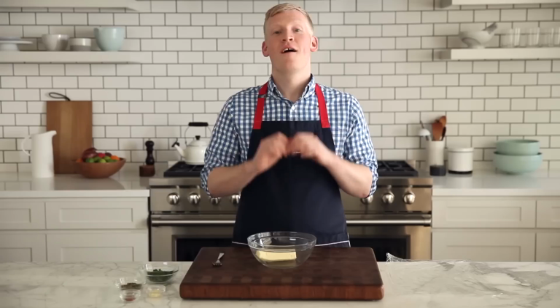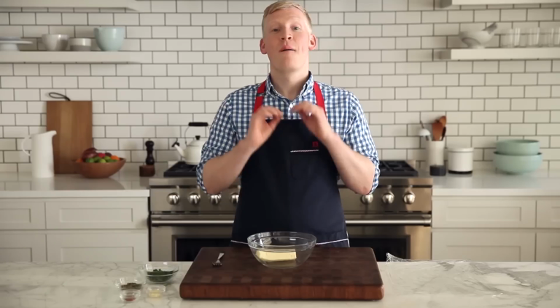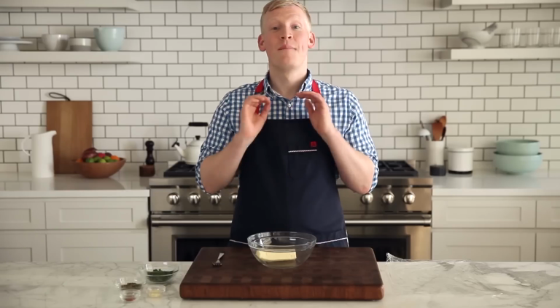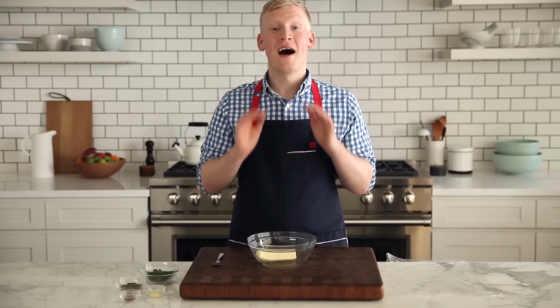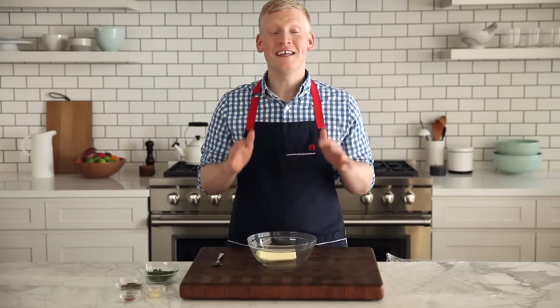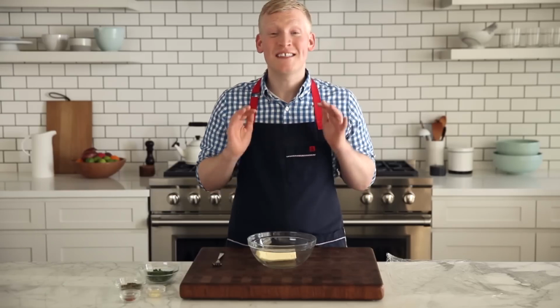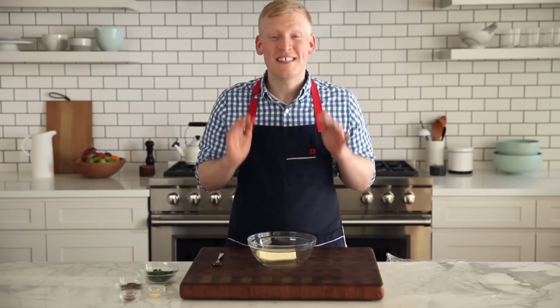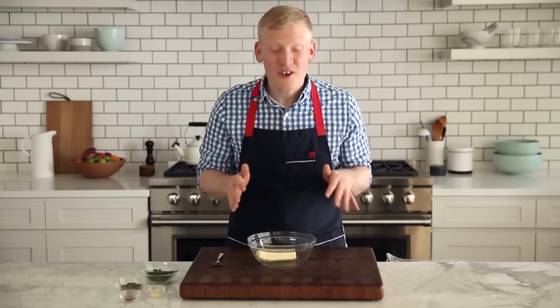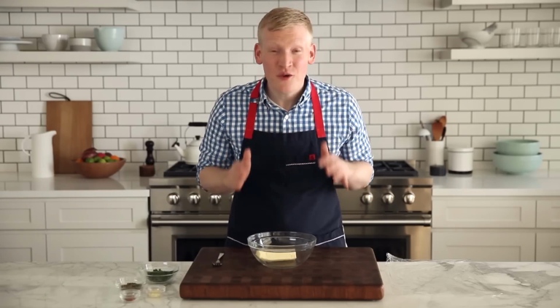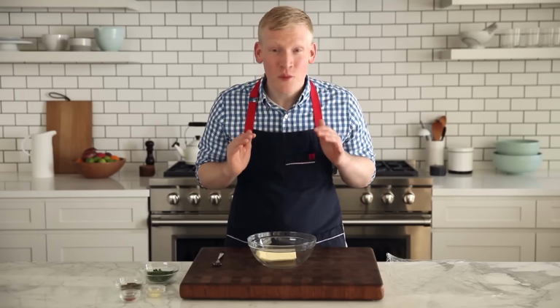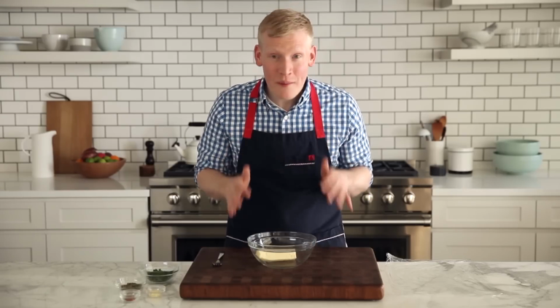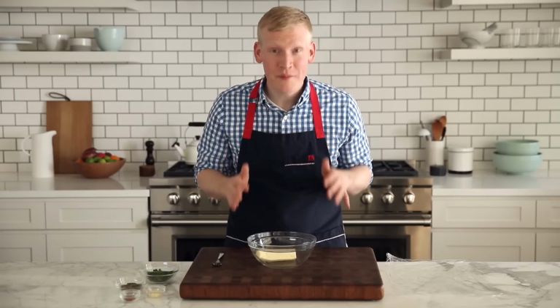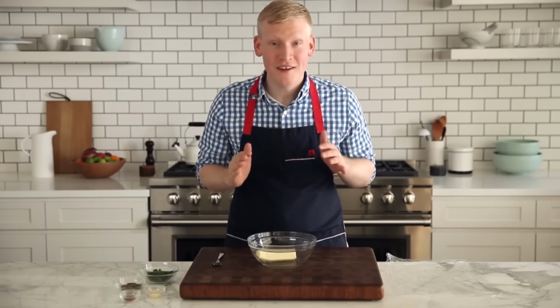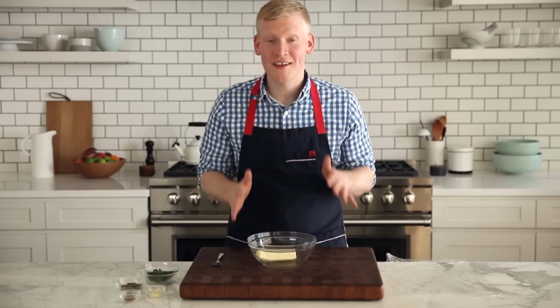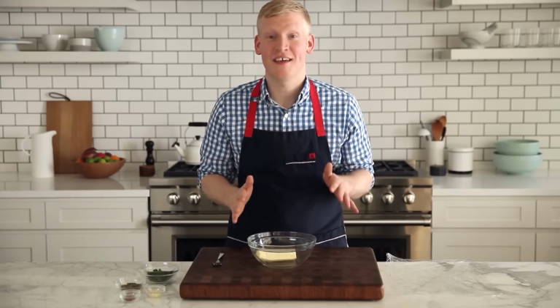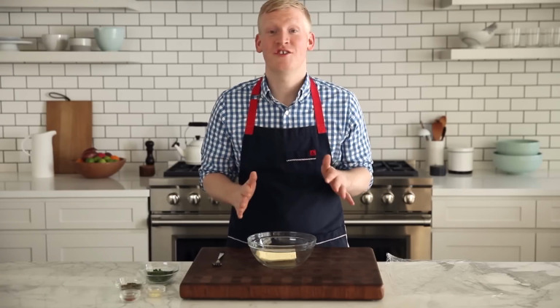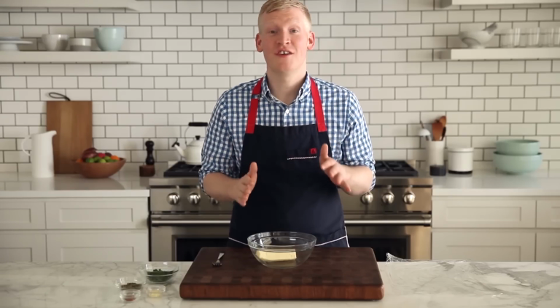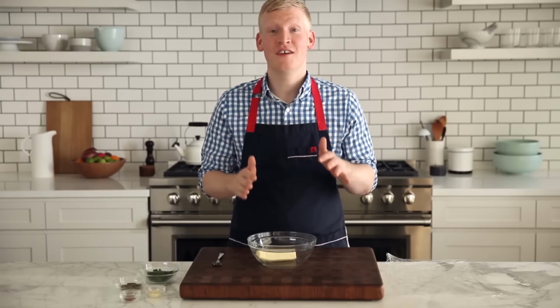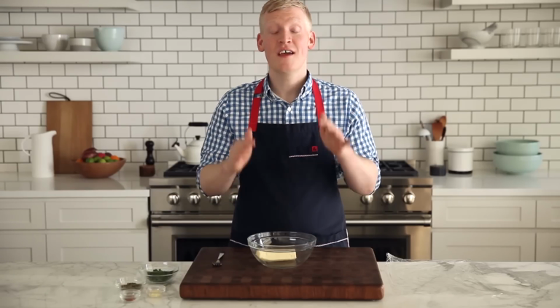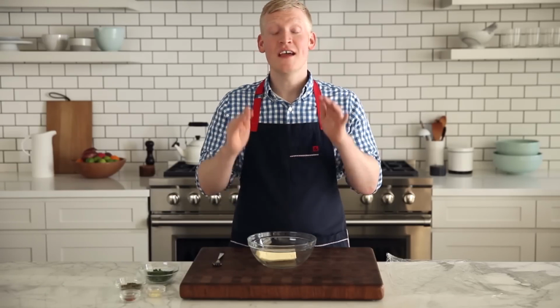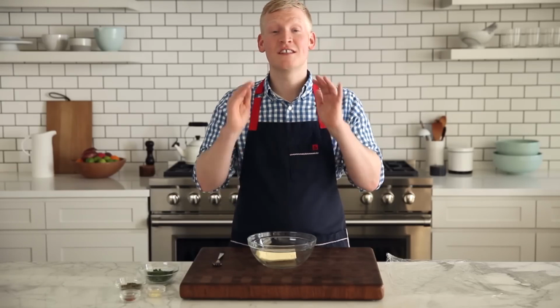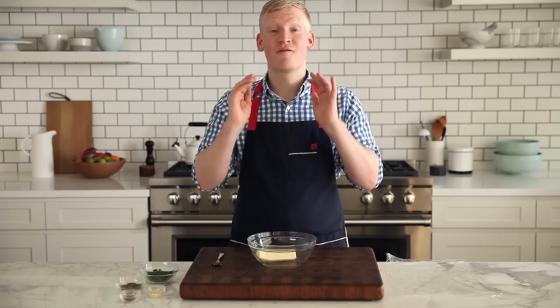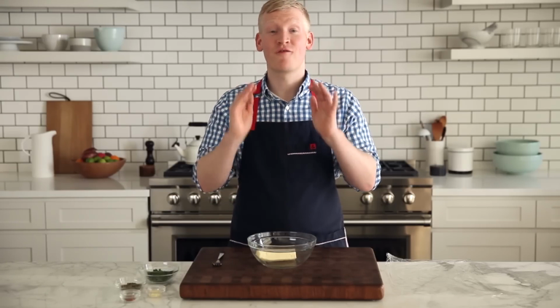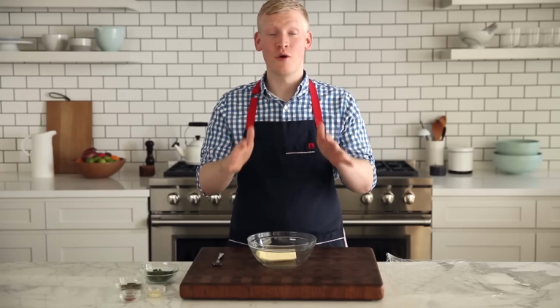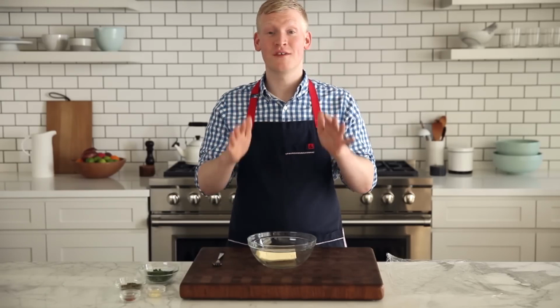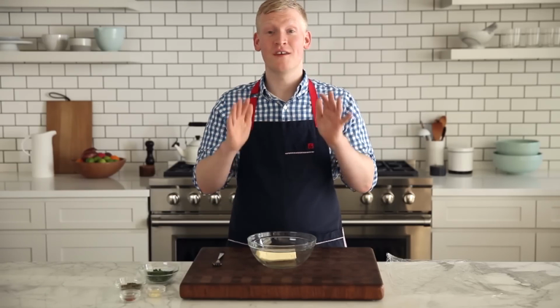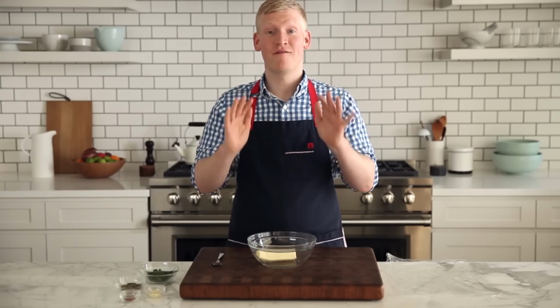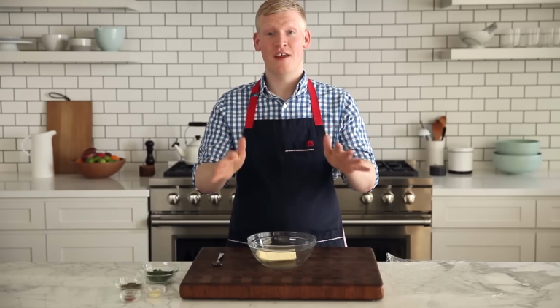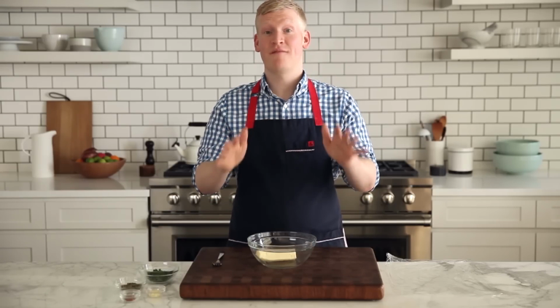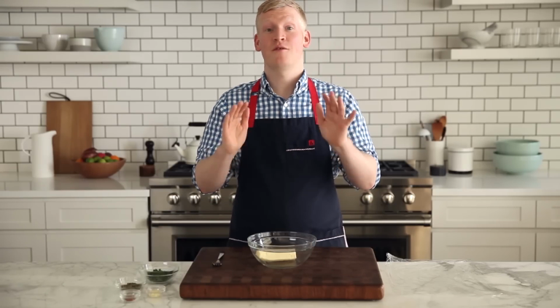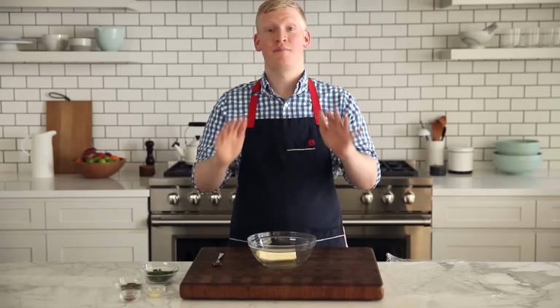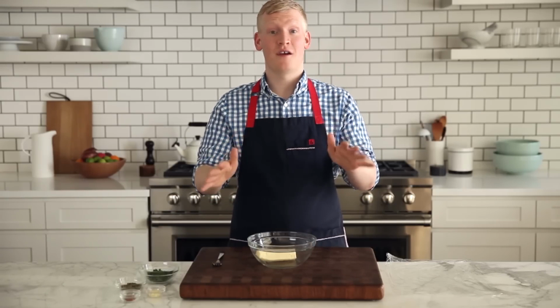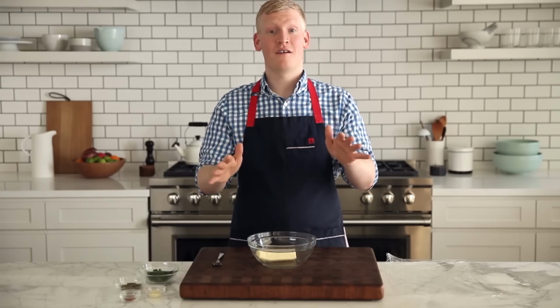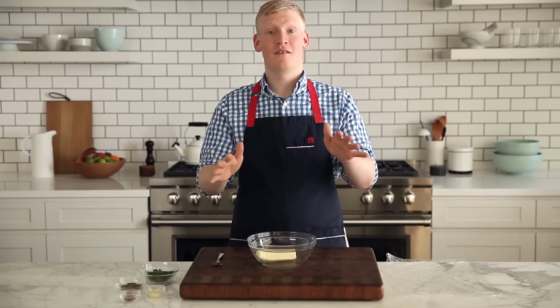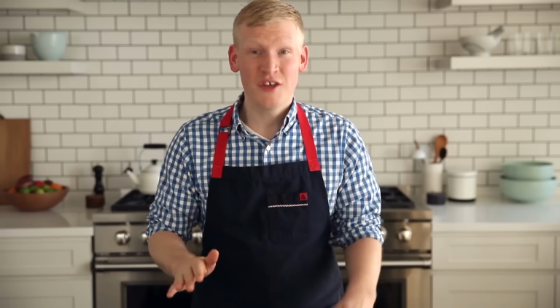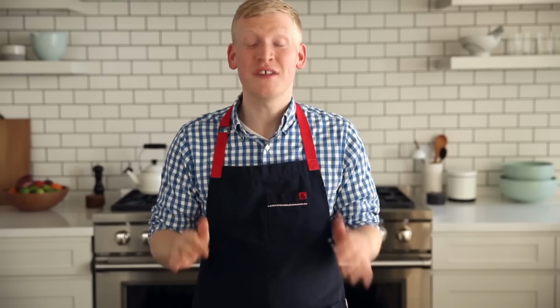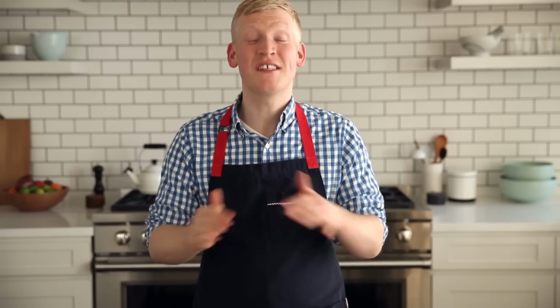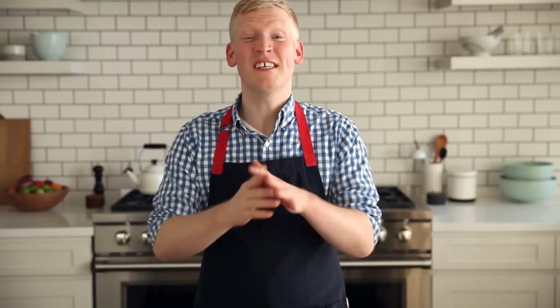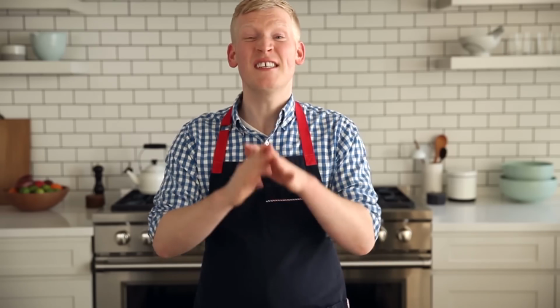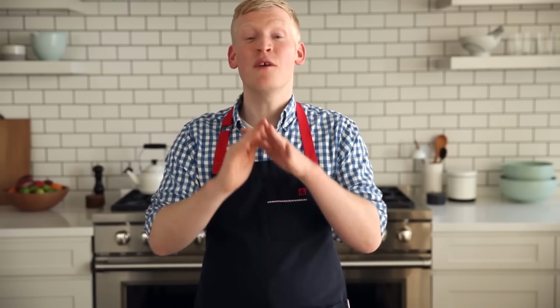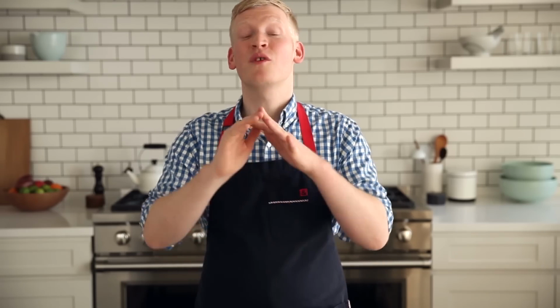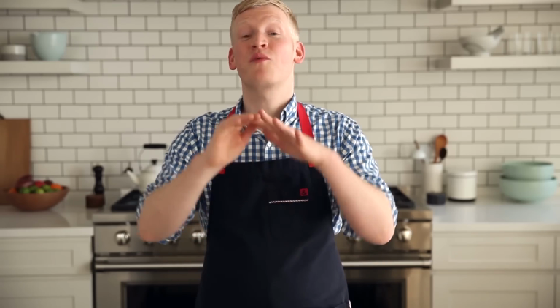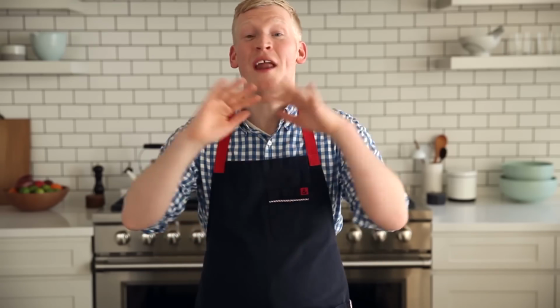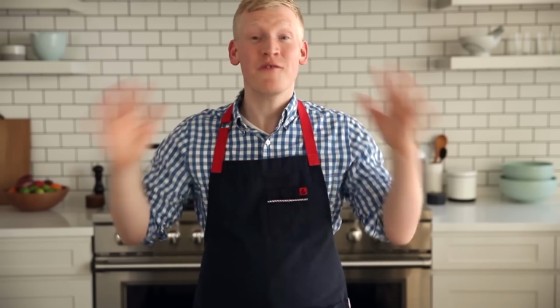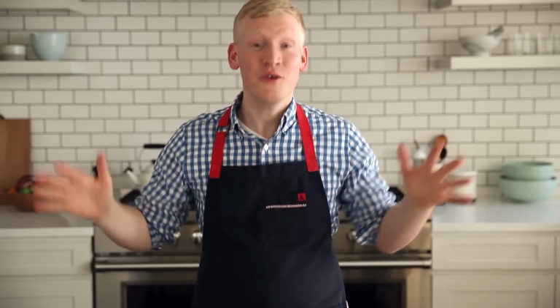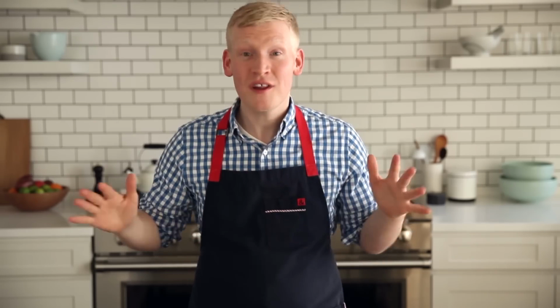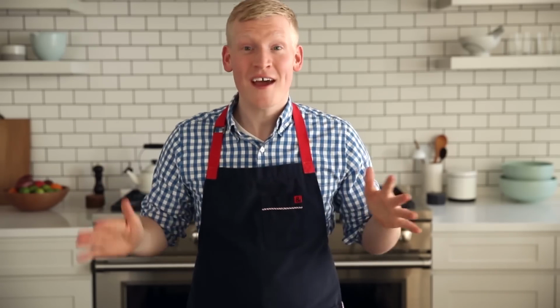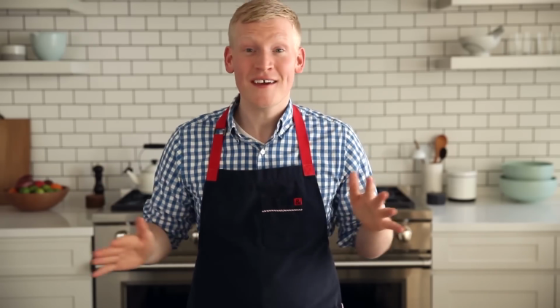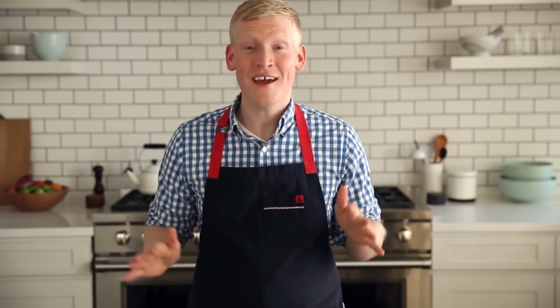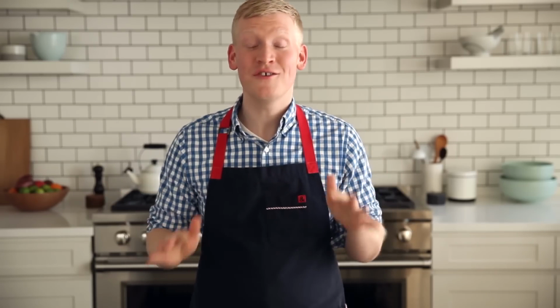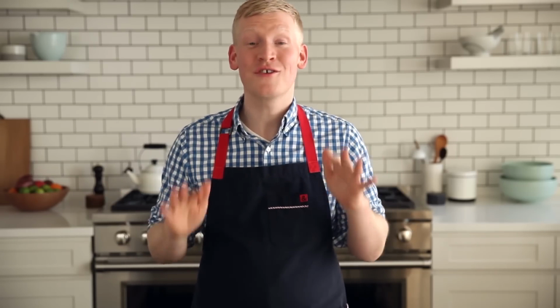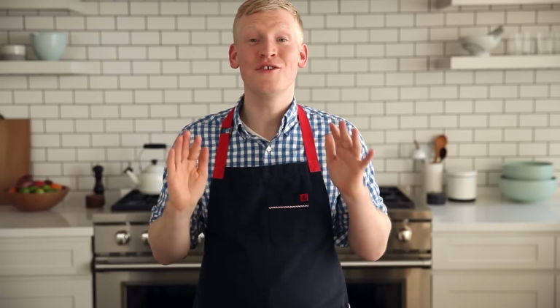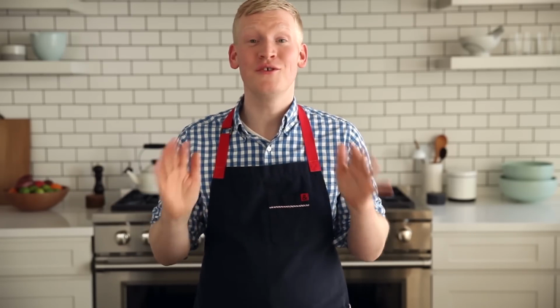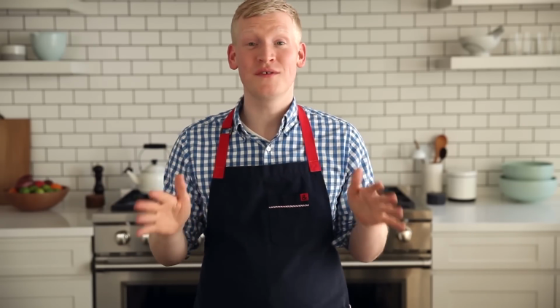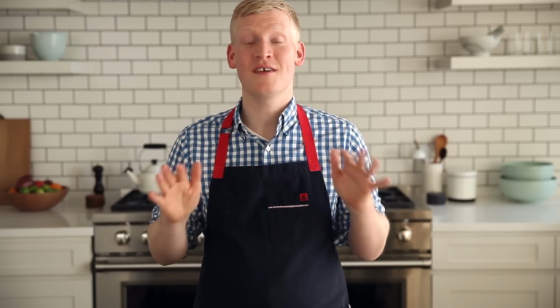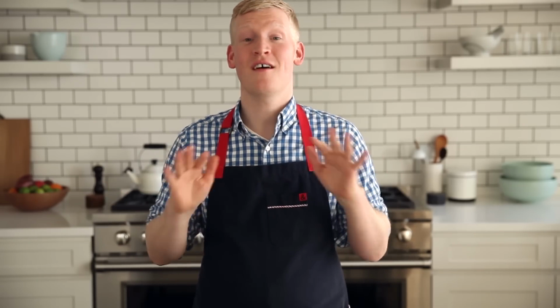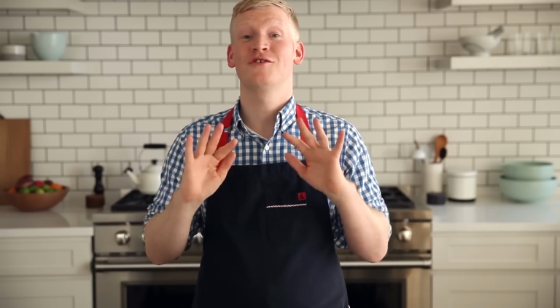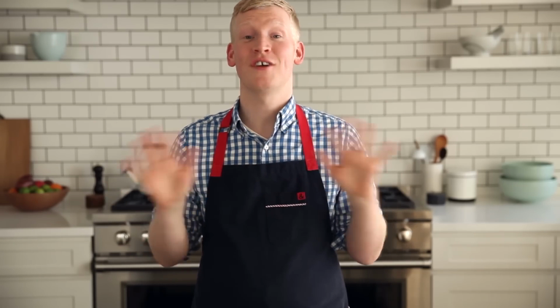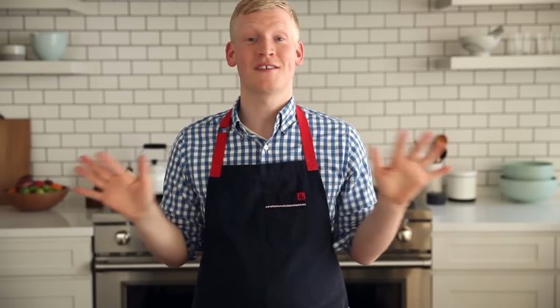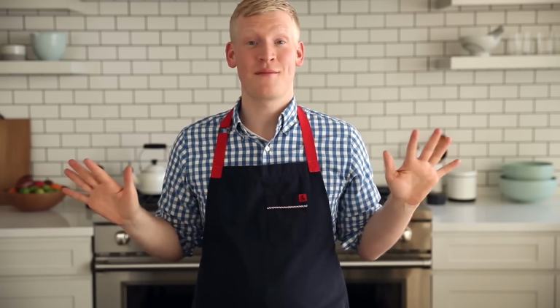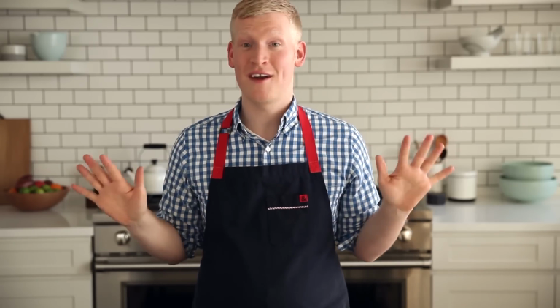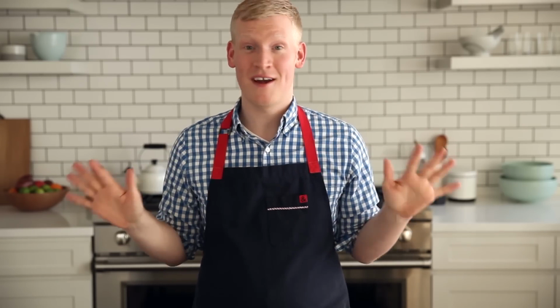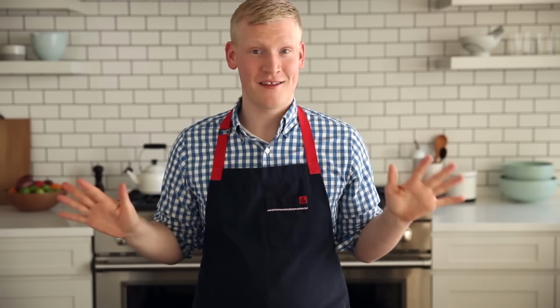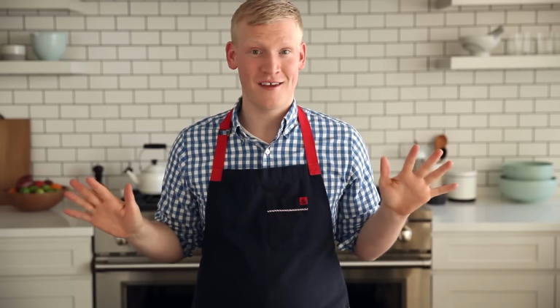My secret weapon in the kitchen is frozen flavored butter. You can season it with whatever you like, and you can use it on just about anything.